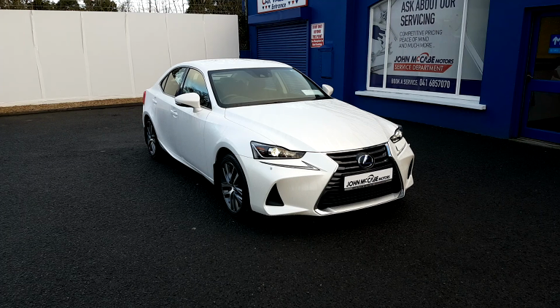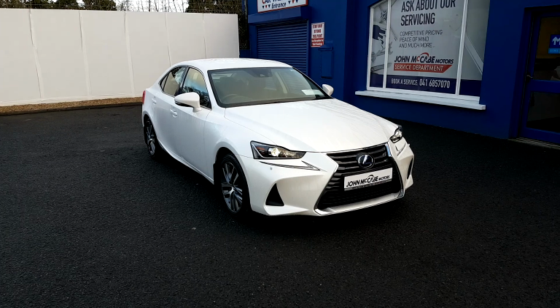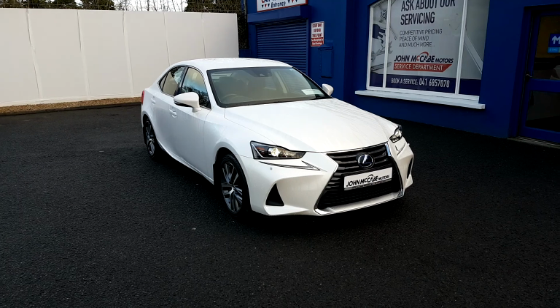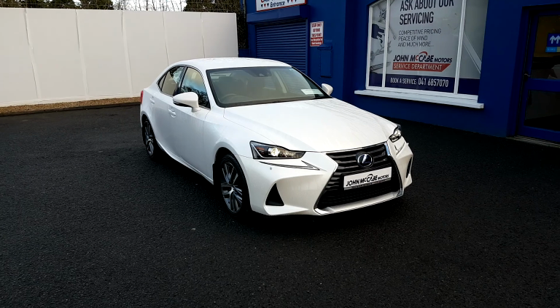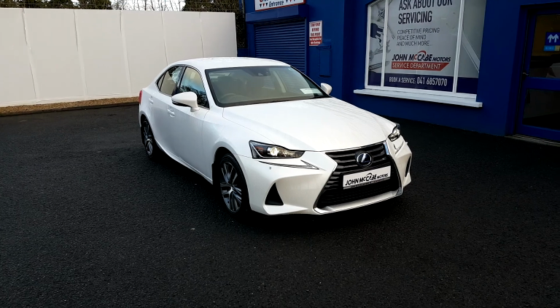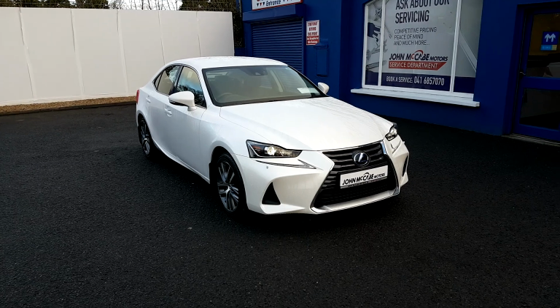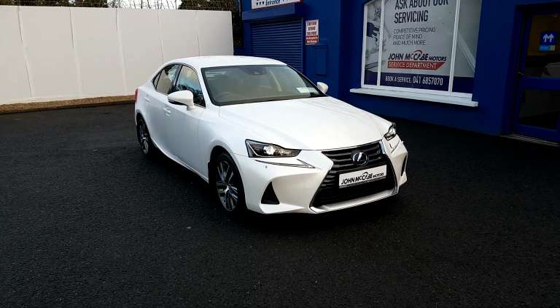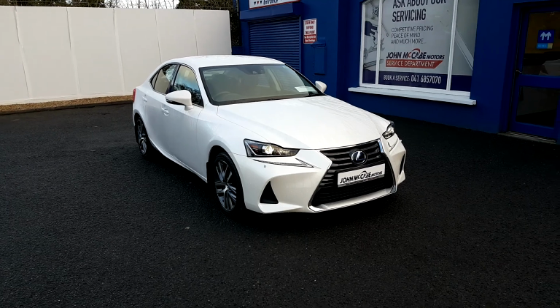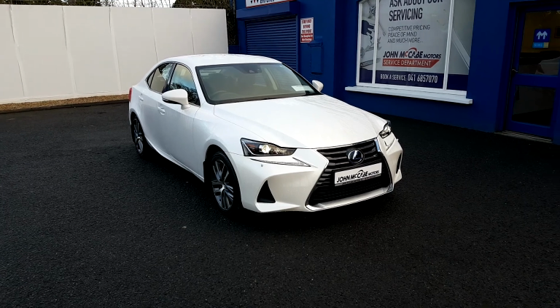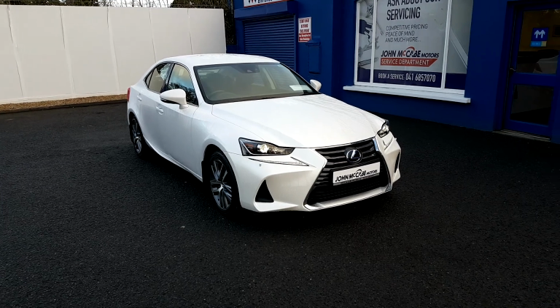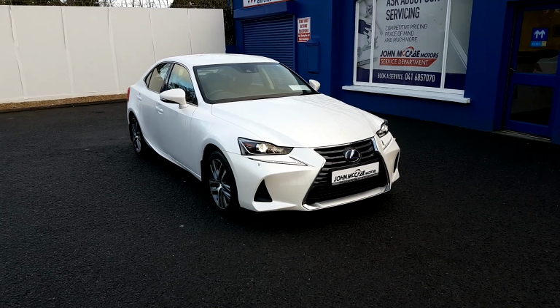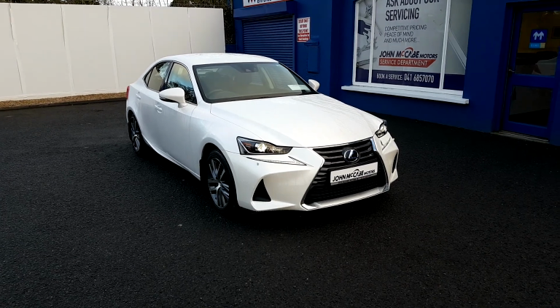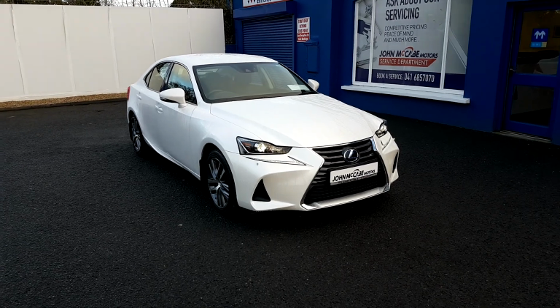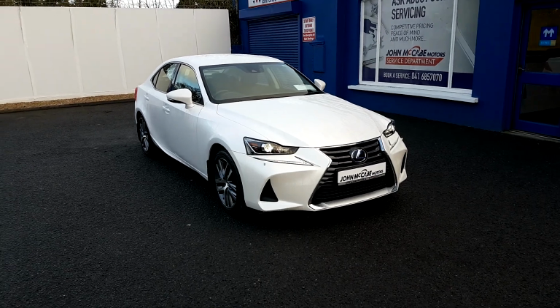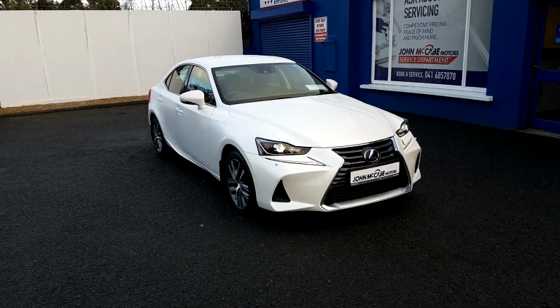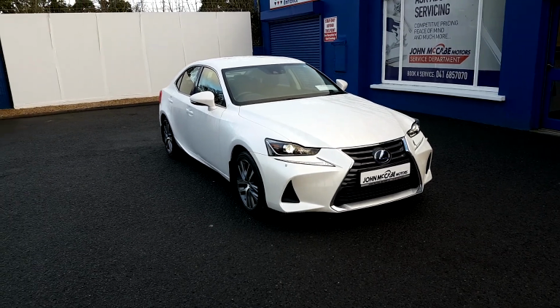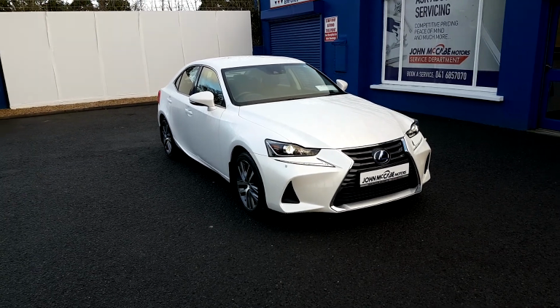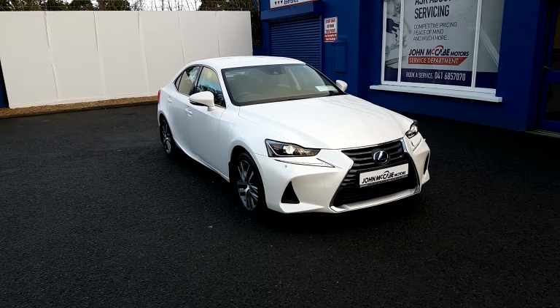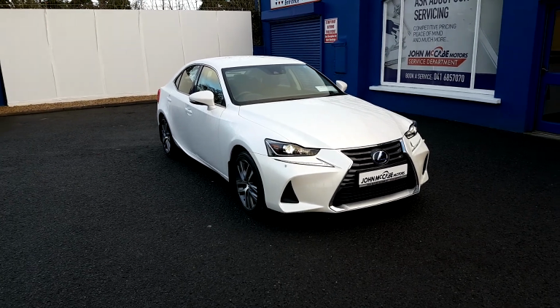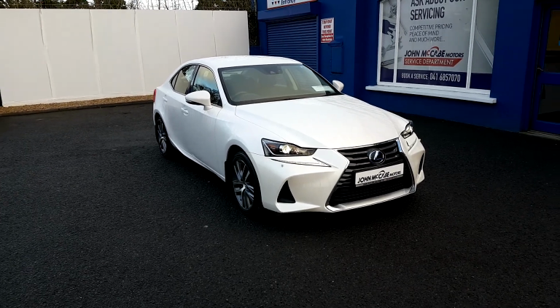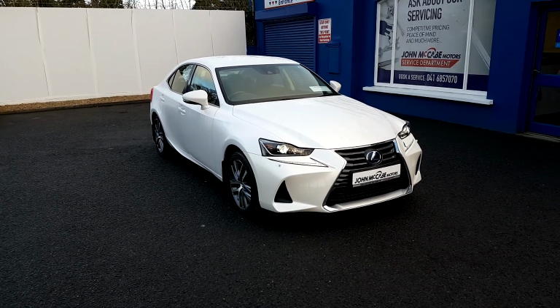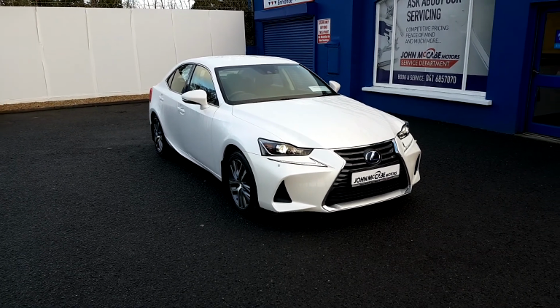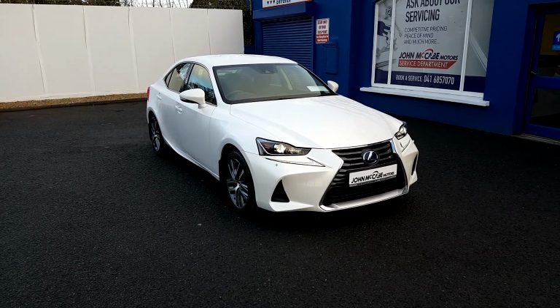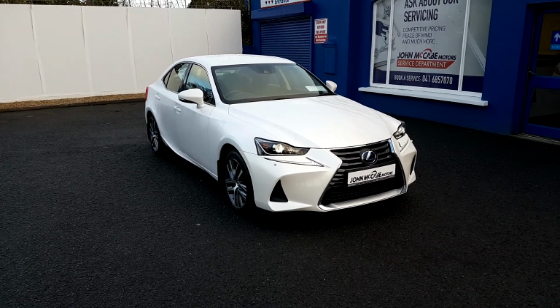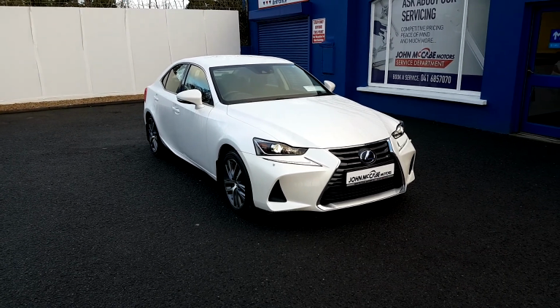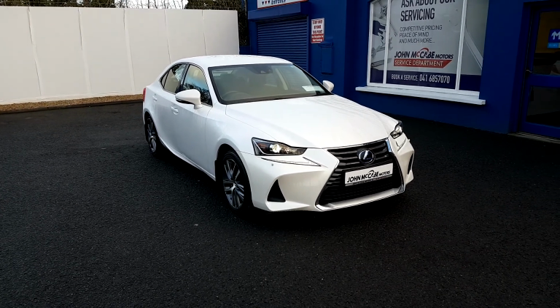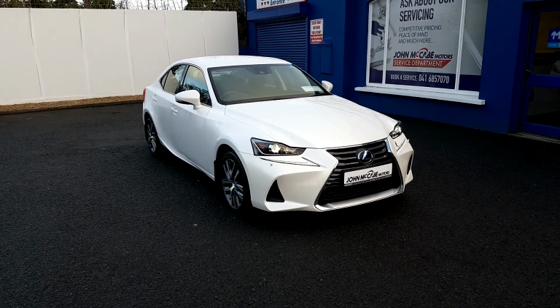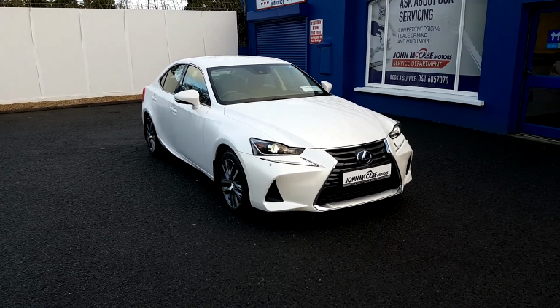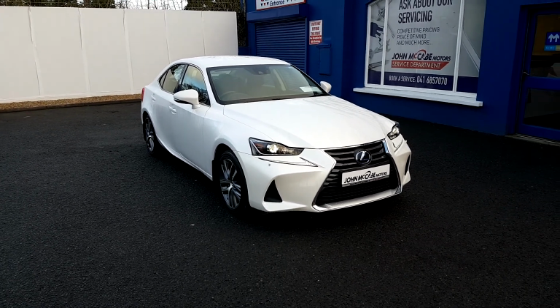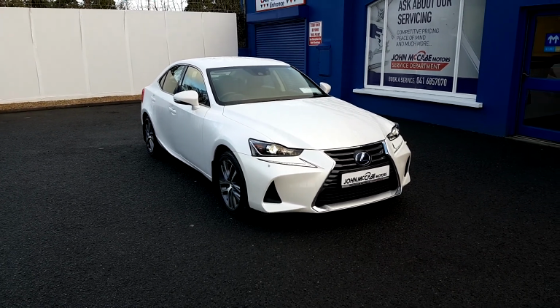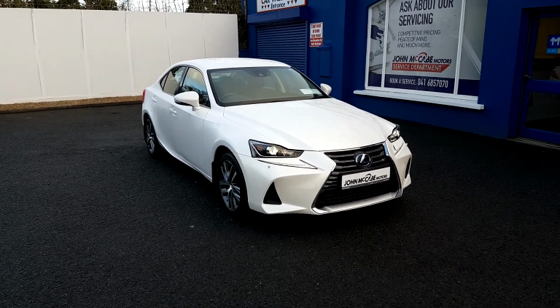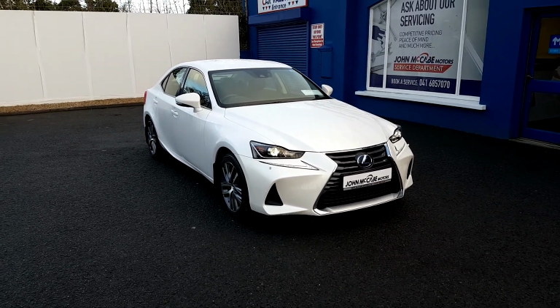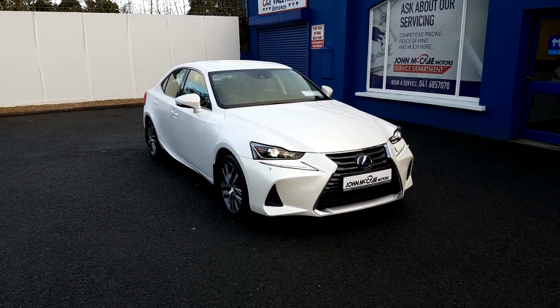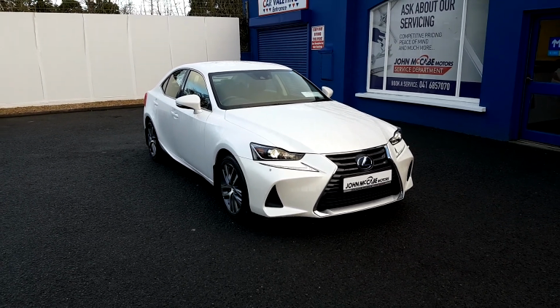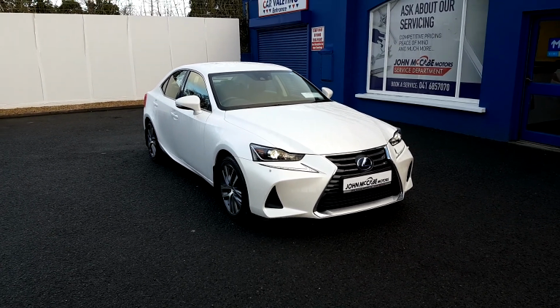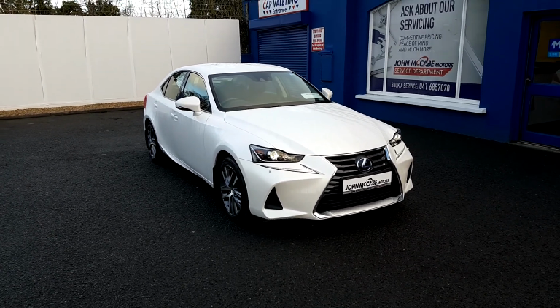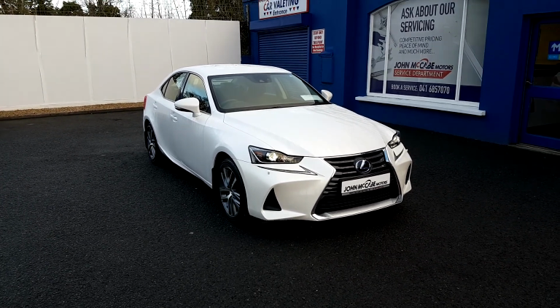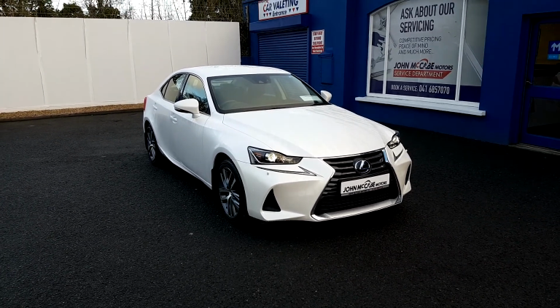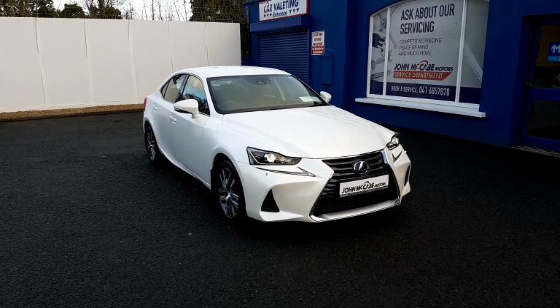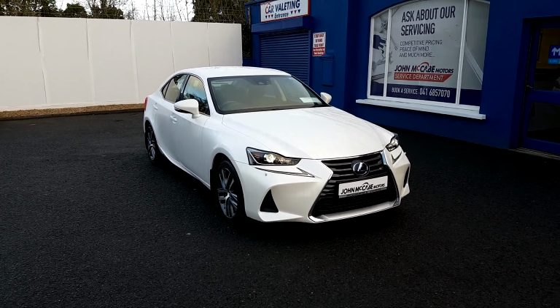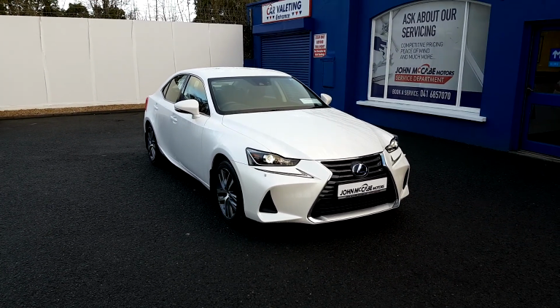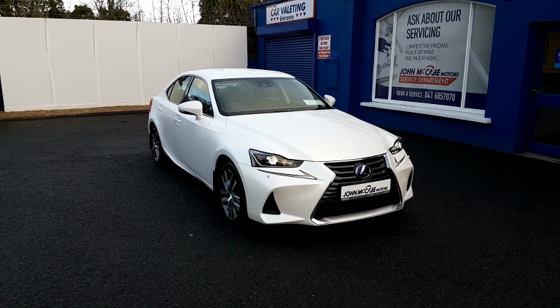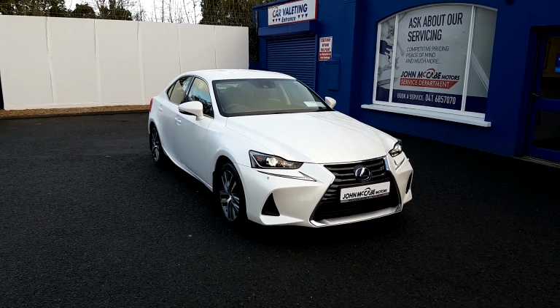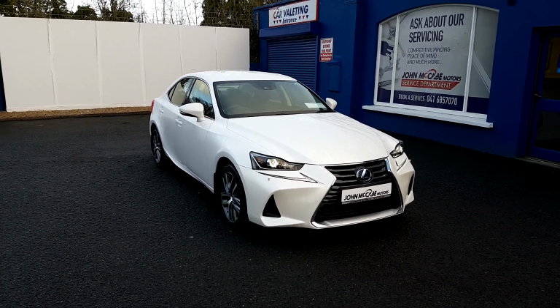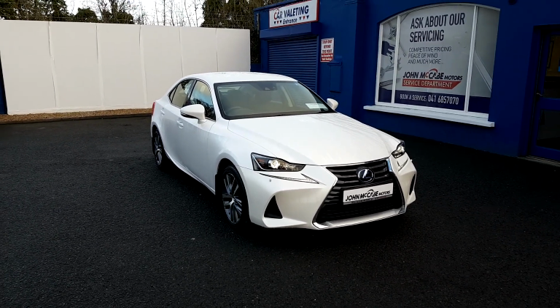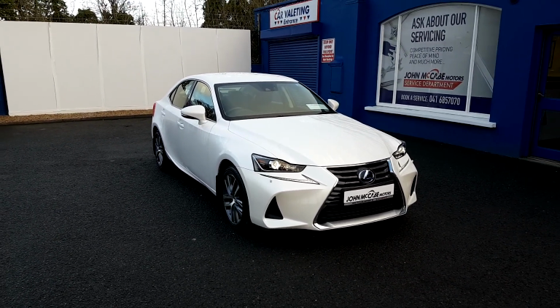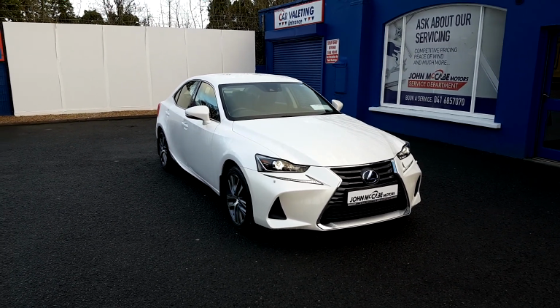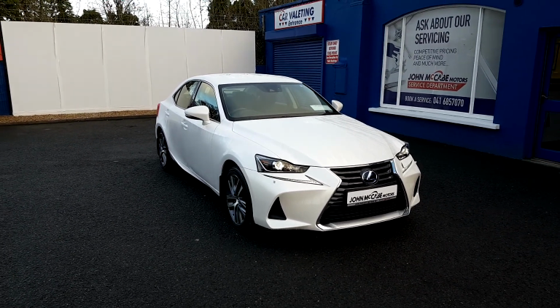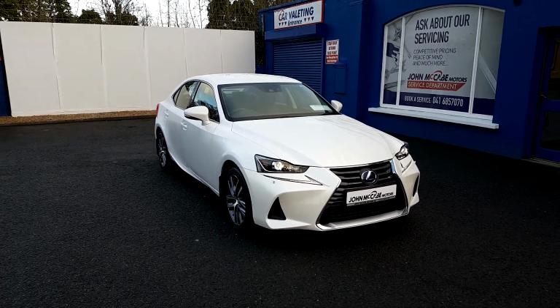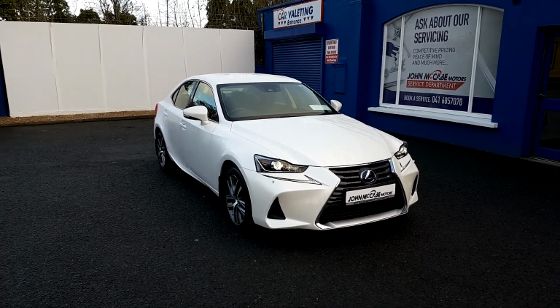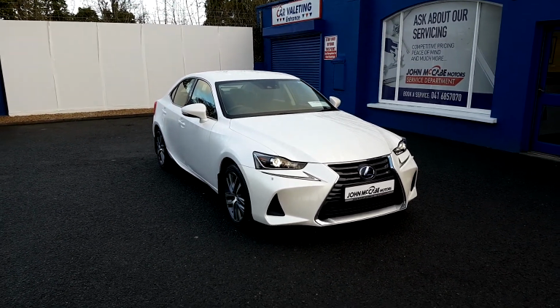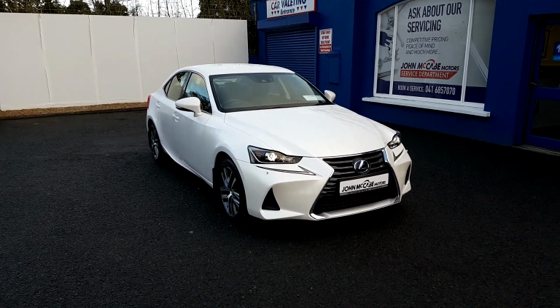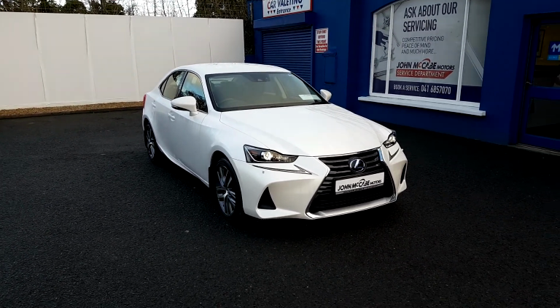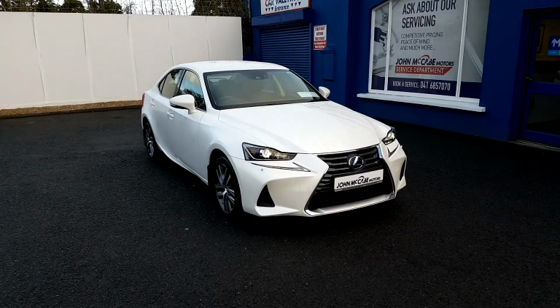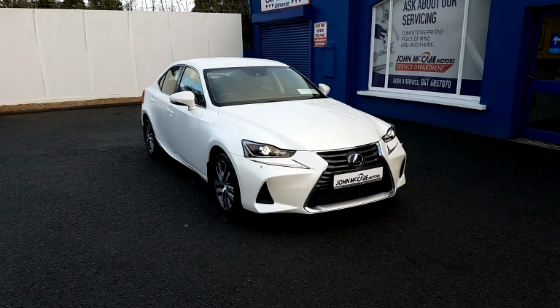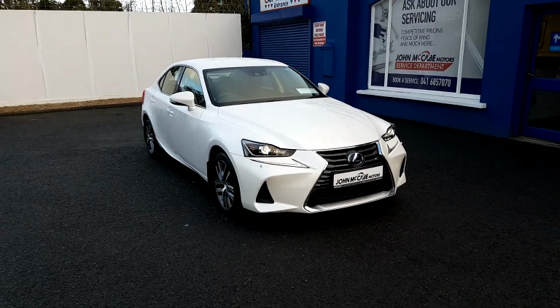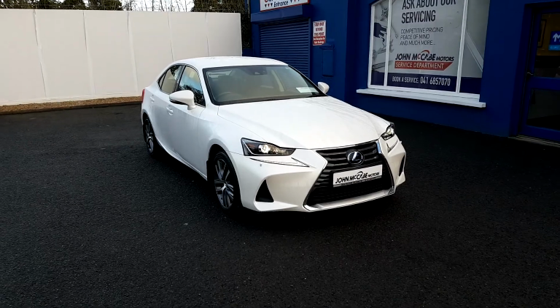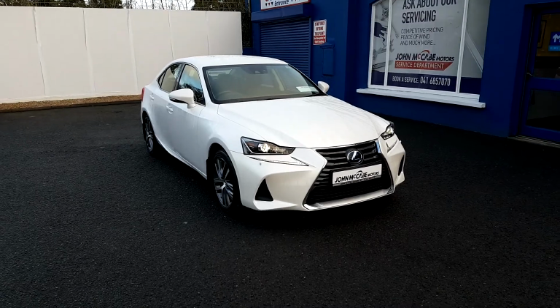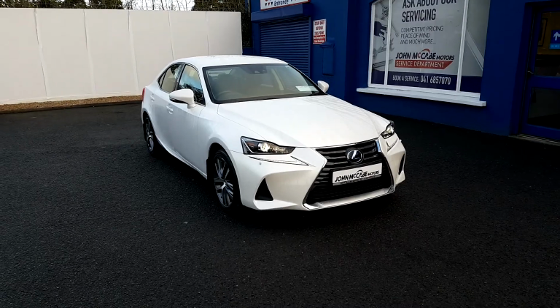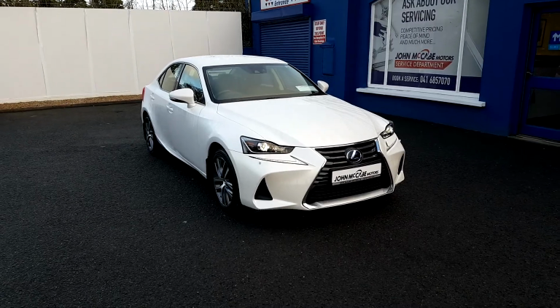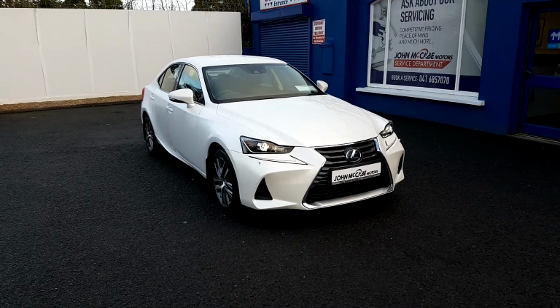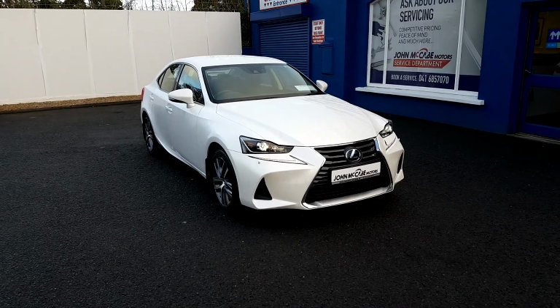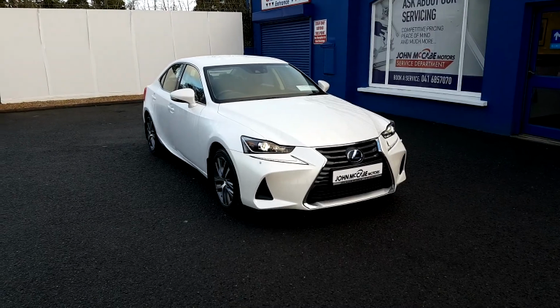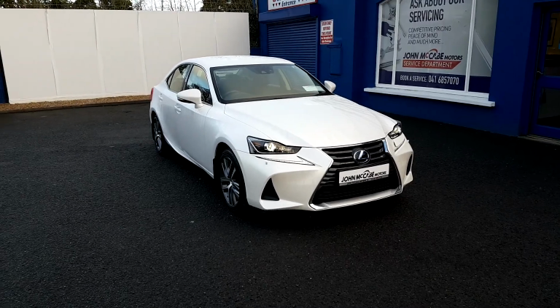Hi, John here from John McCabe Motors, Irish Street Road, County Louth. We are located just 40 minutes north of Dublin Airport.